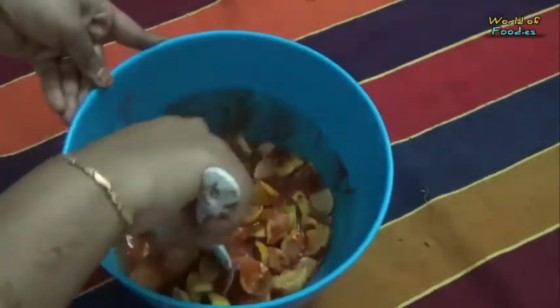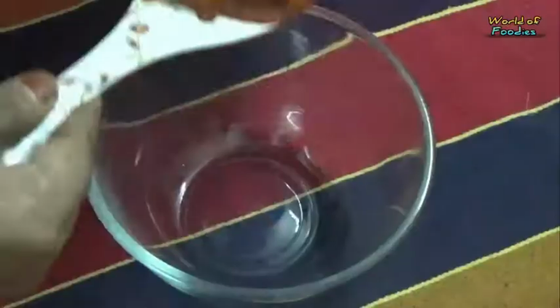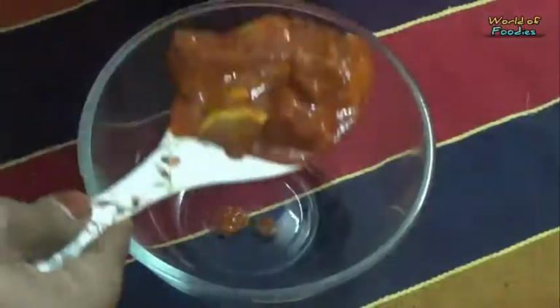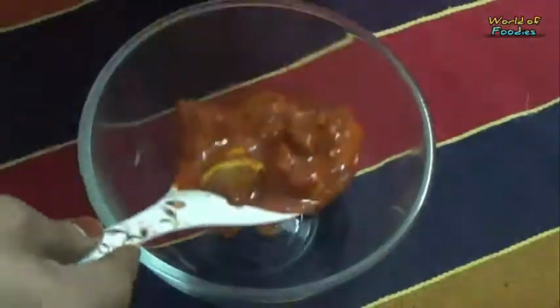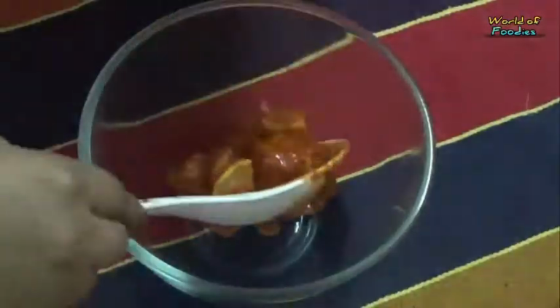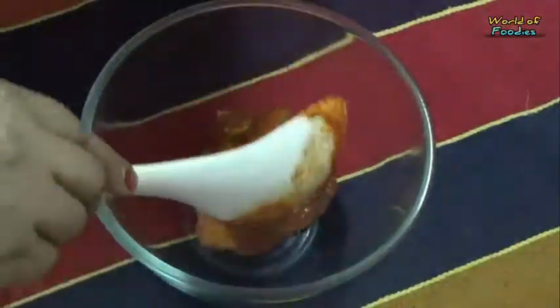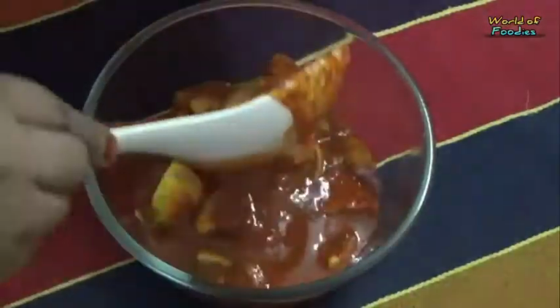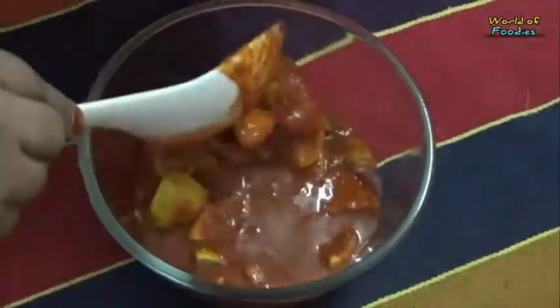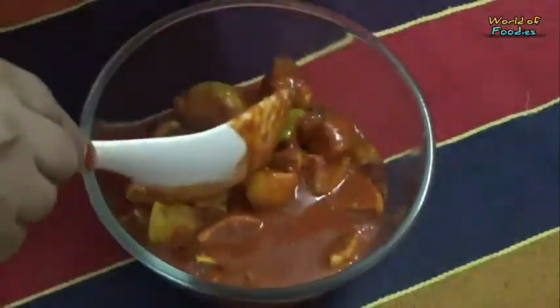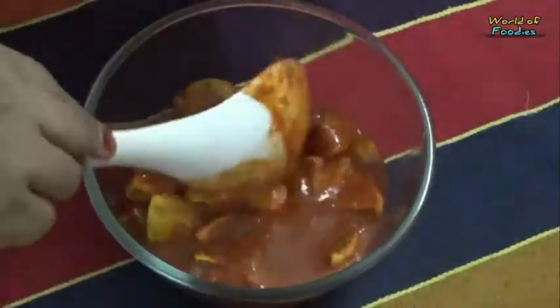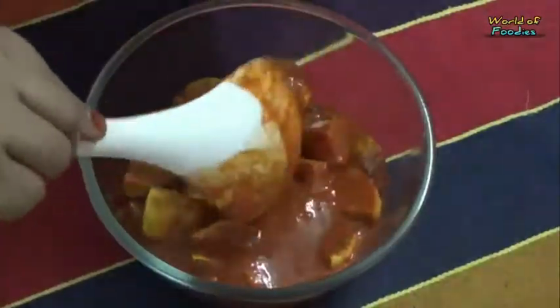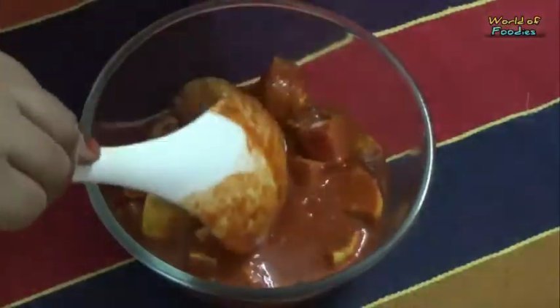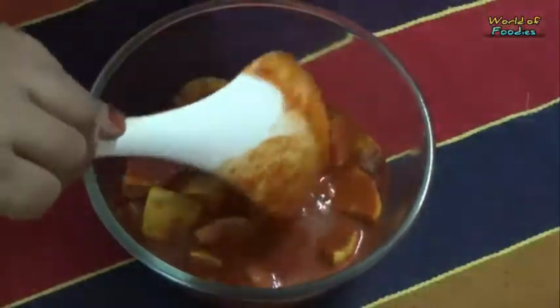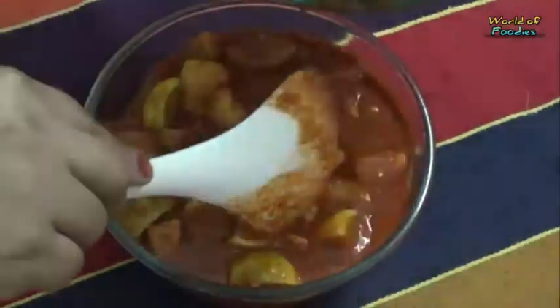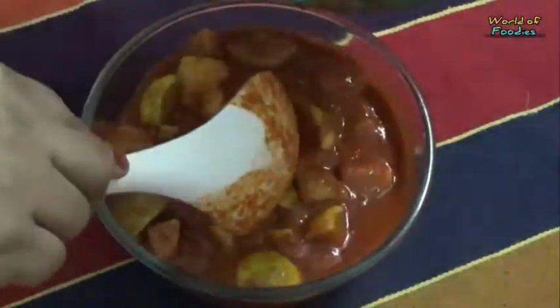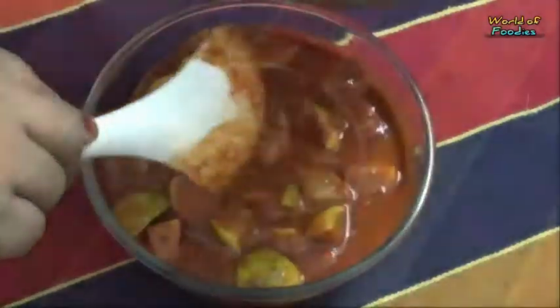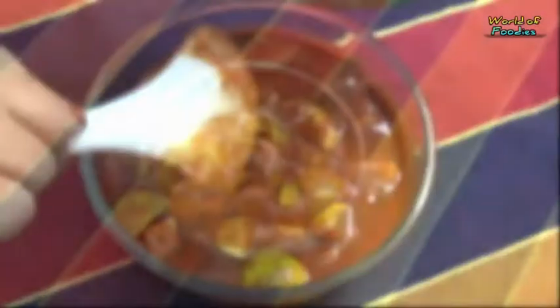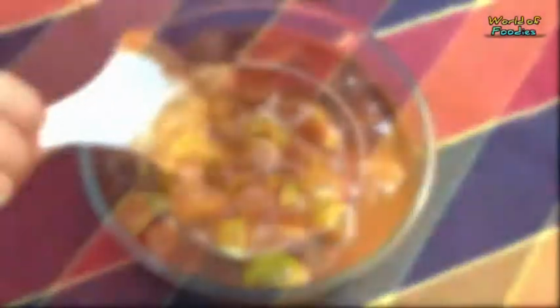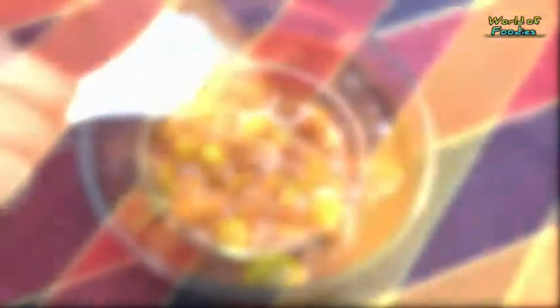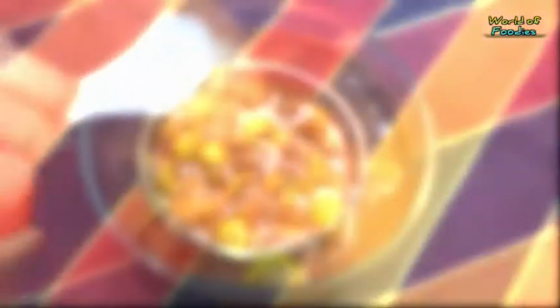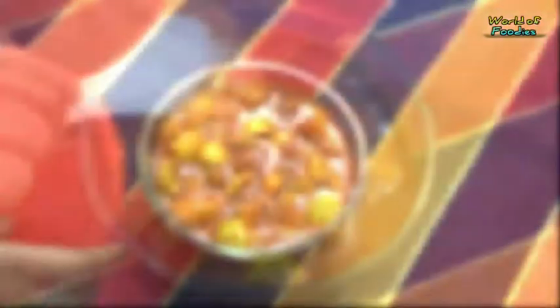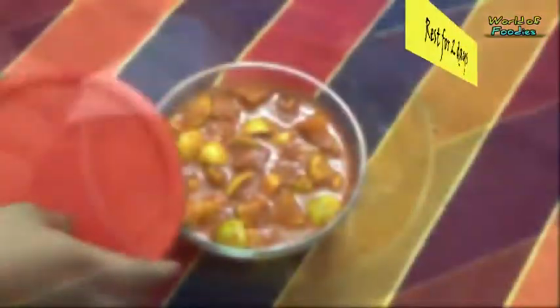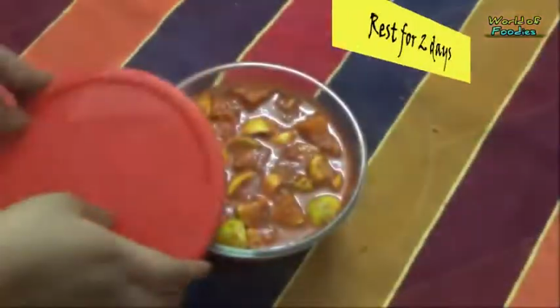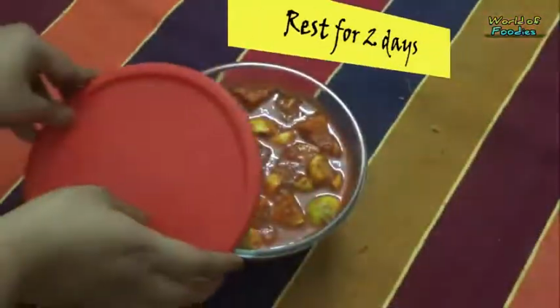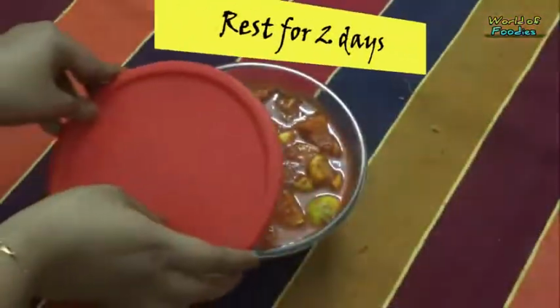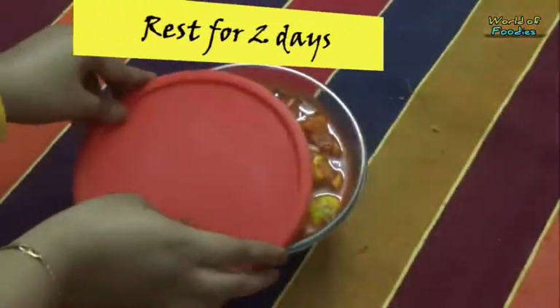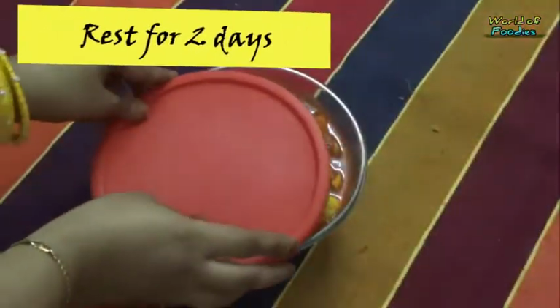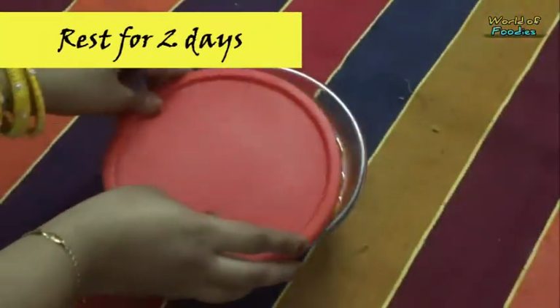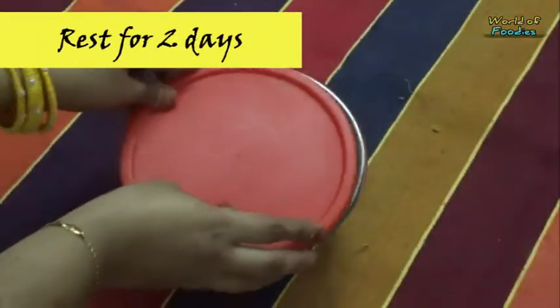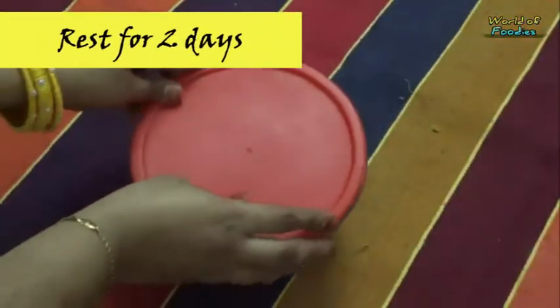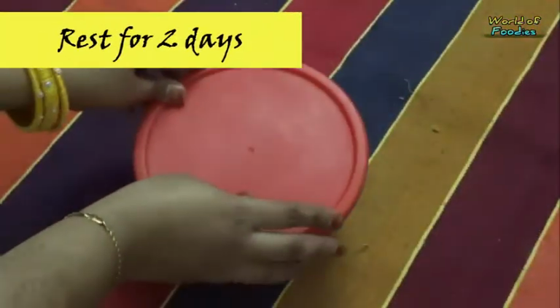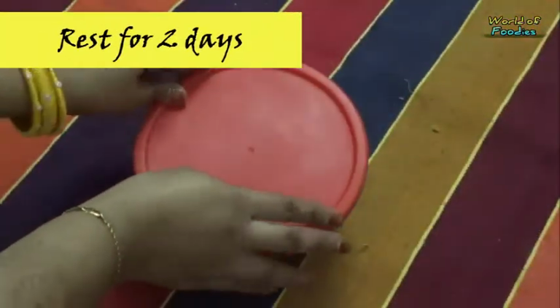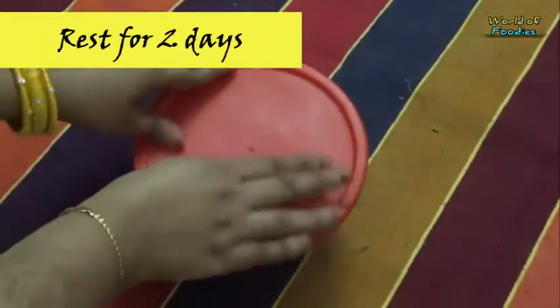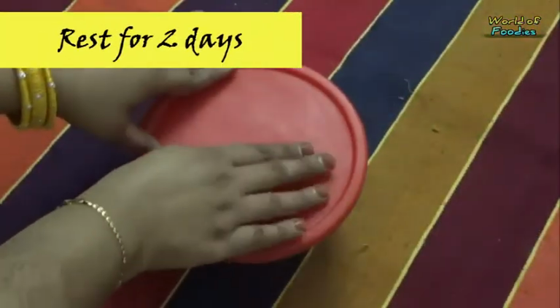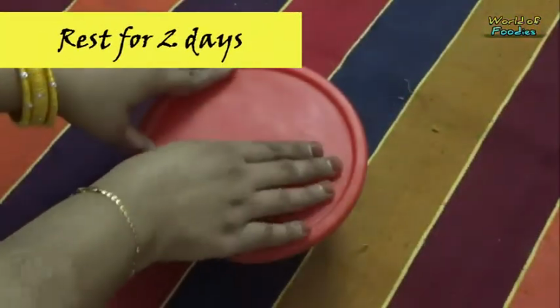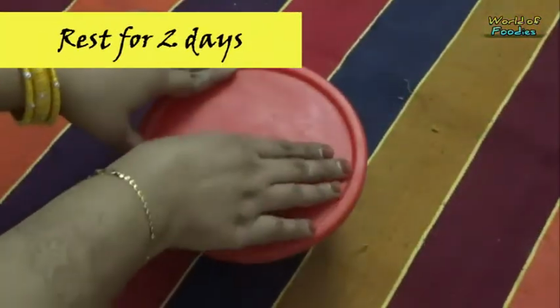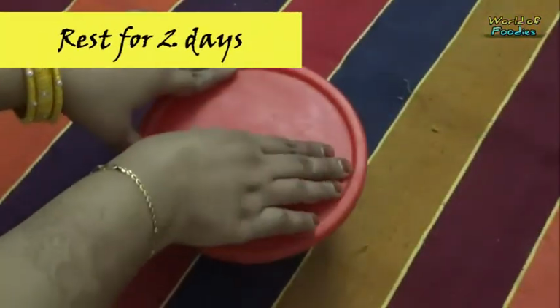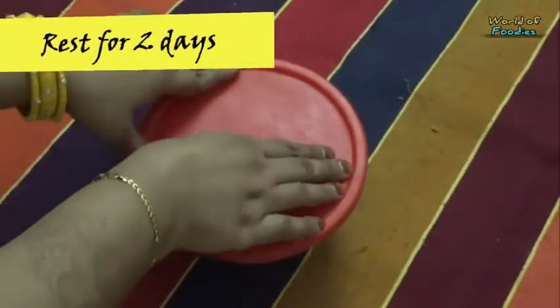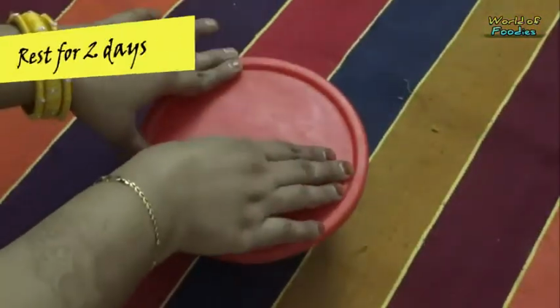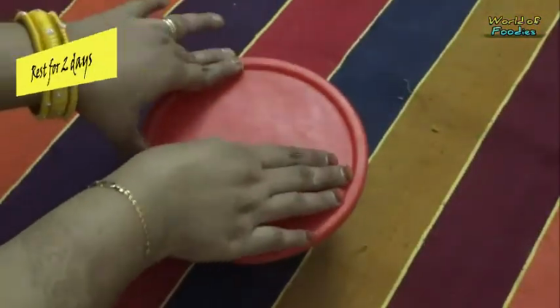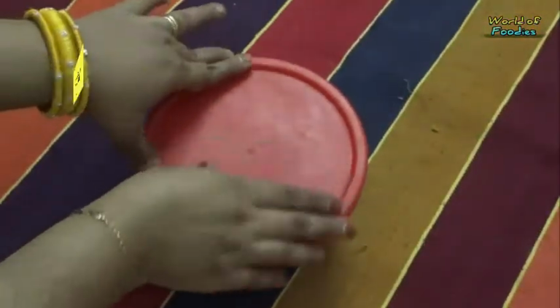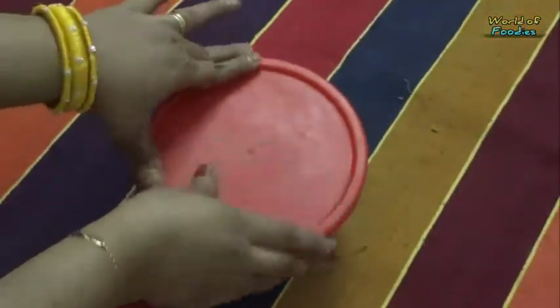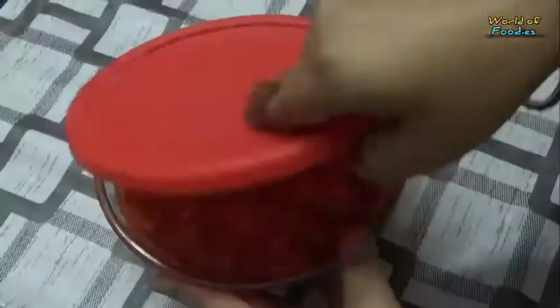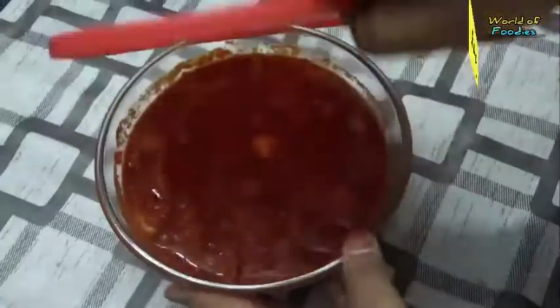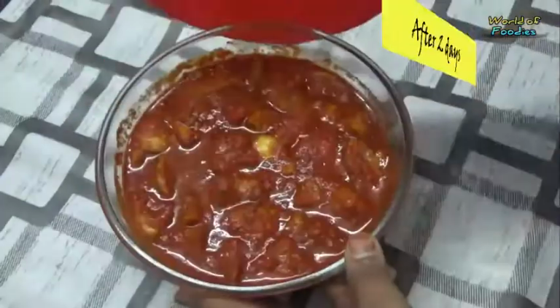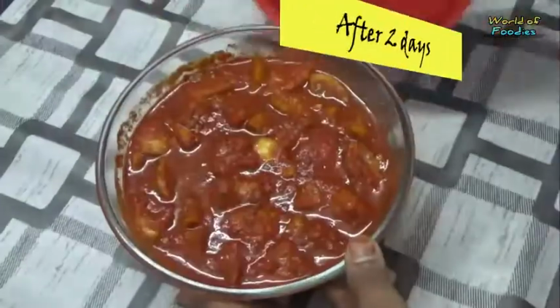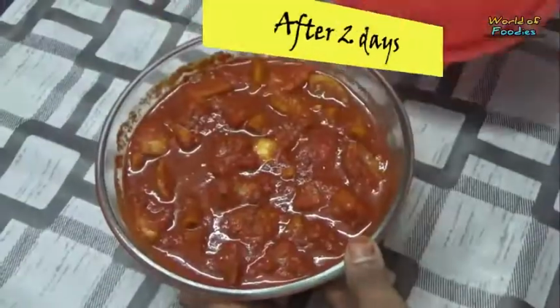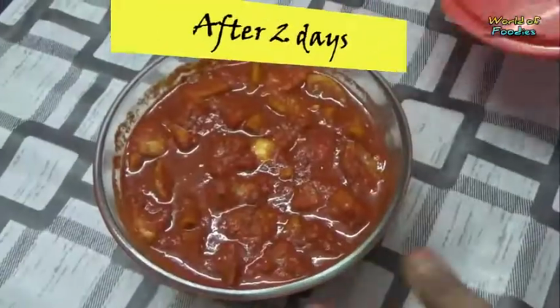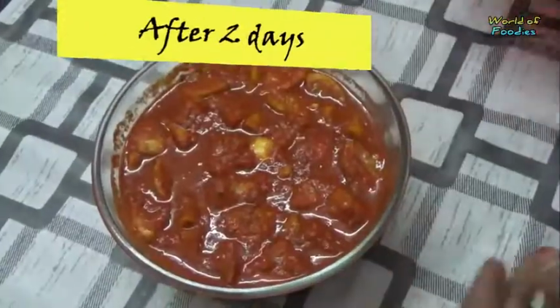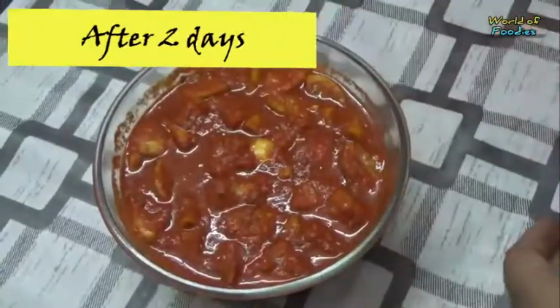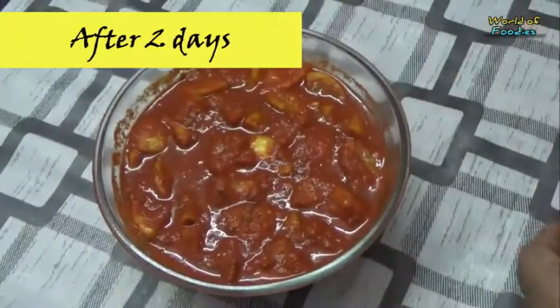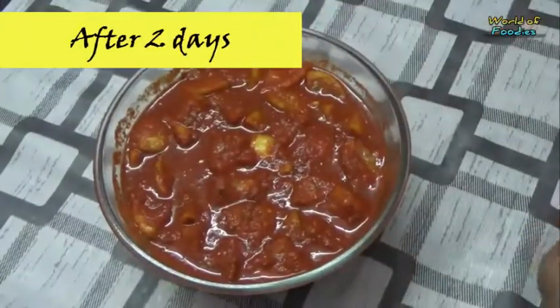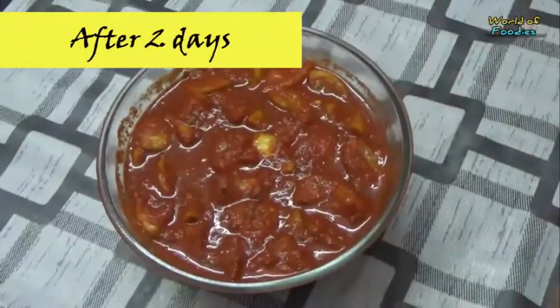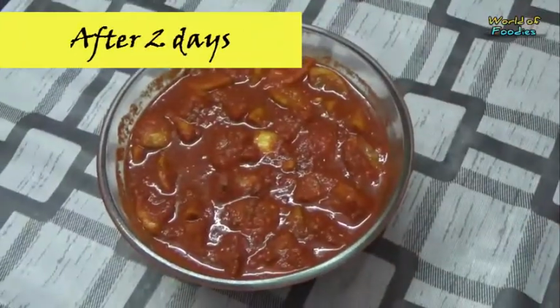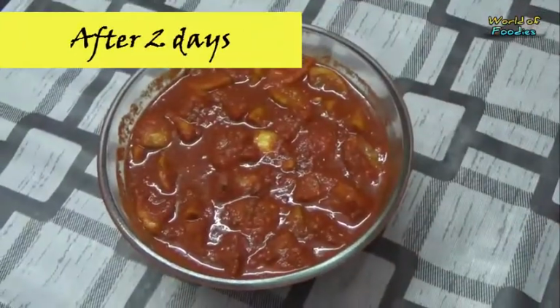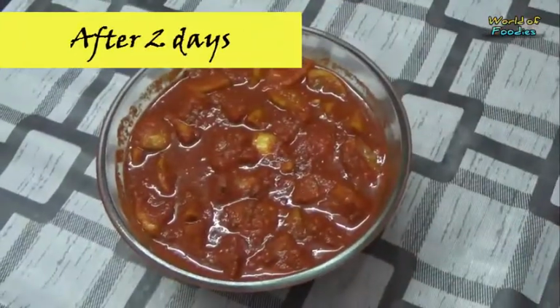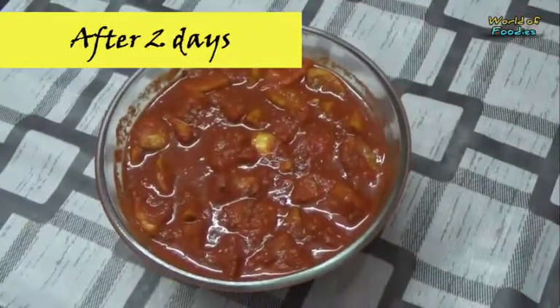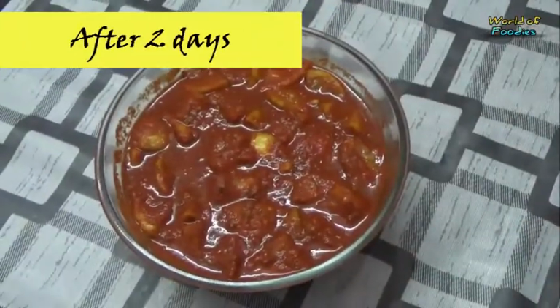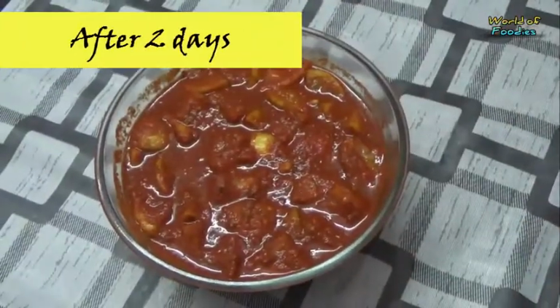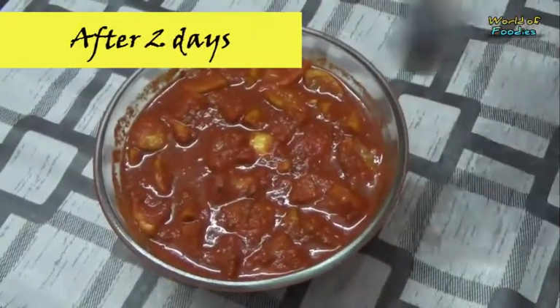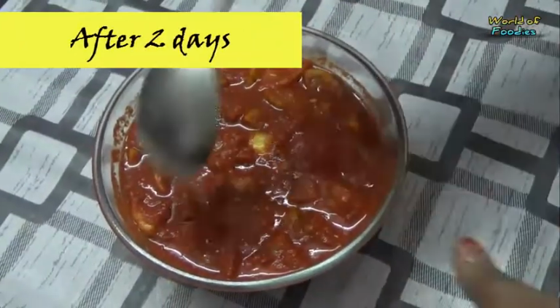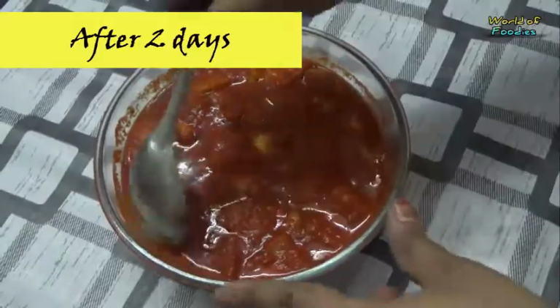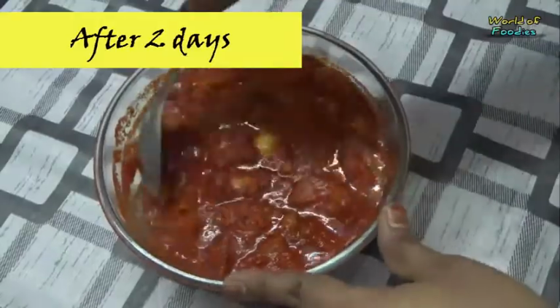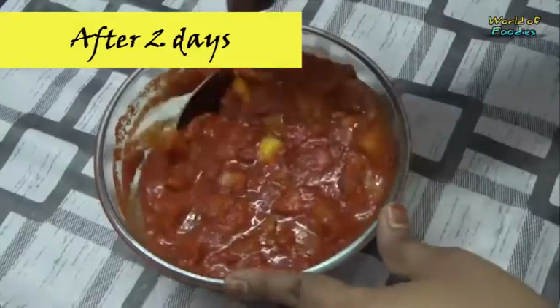Transfer it in a container, cover it and rest for 2 days. After 2 days, you can have it as it is.